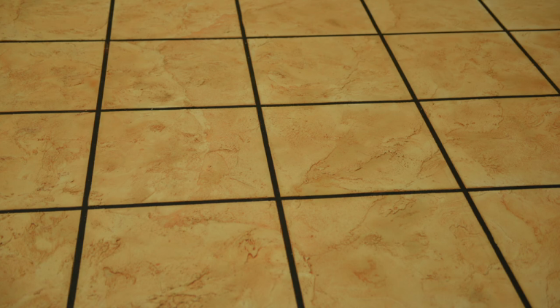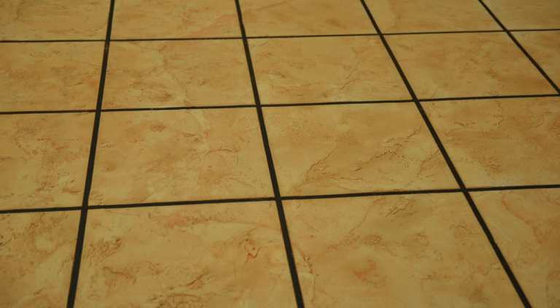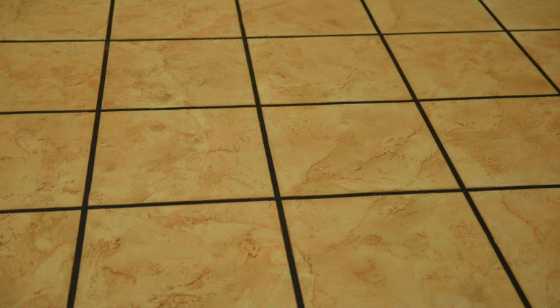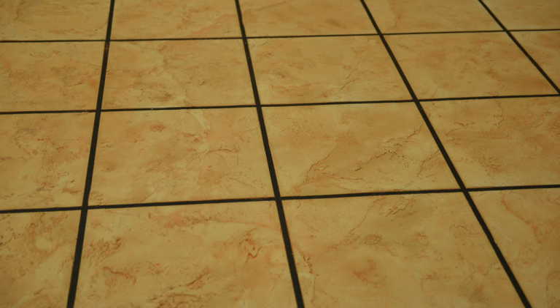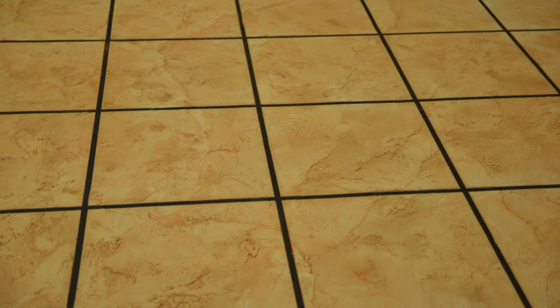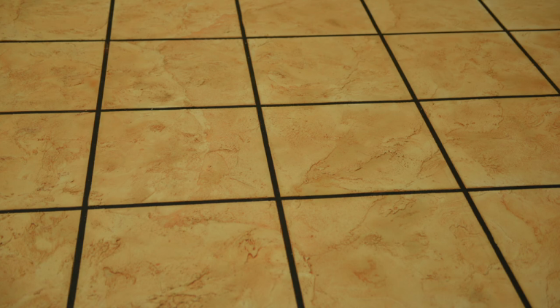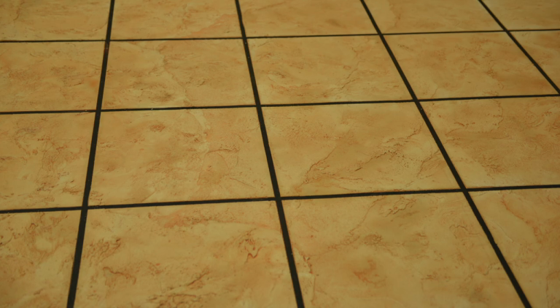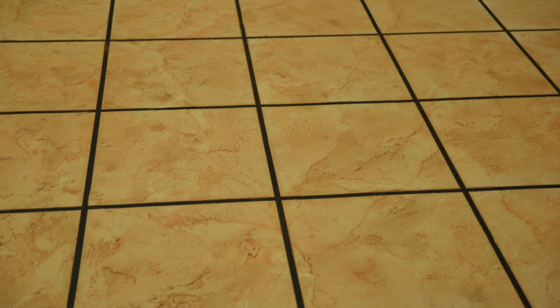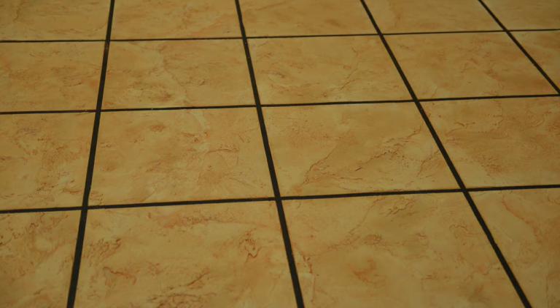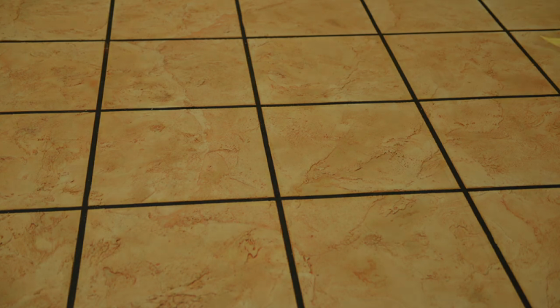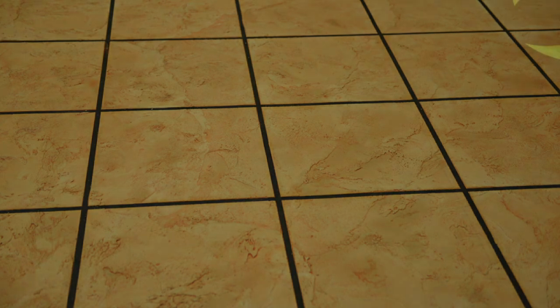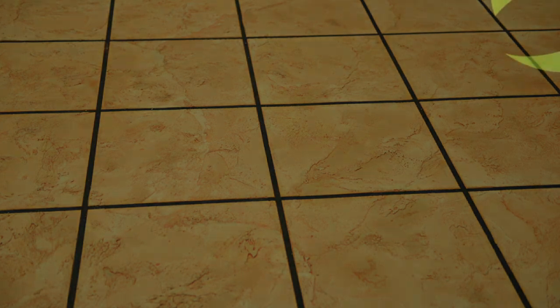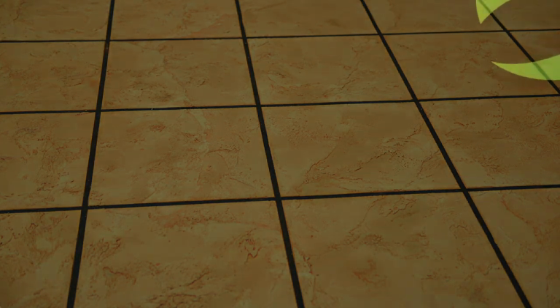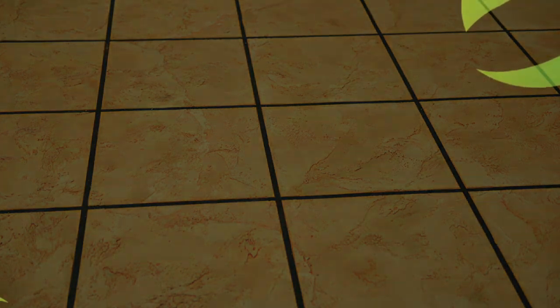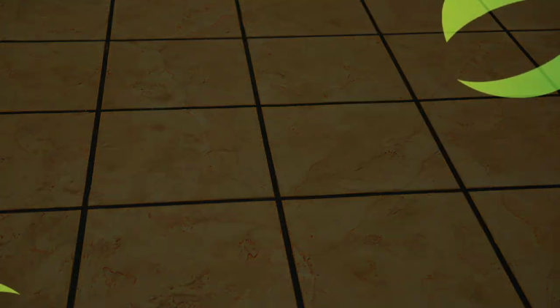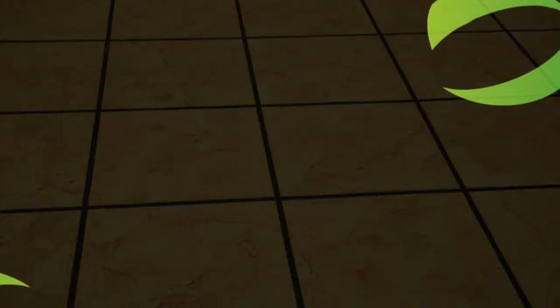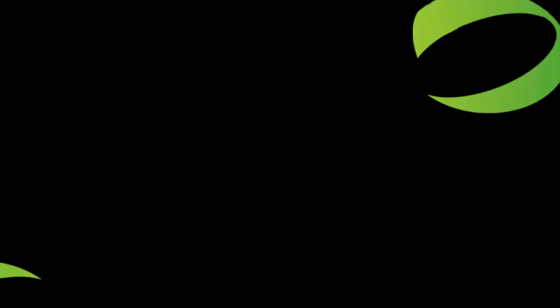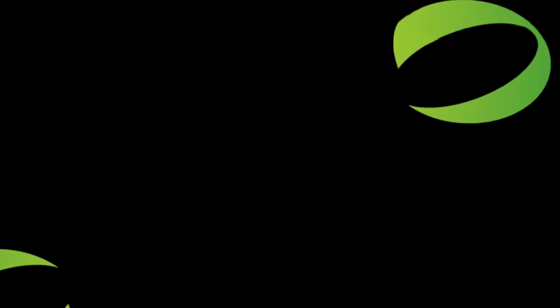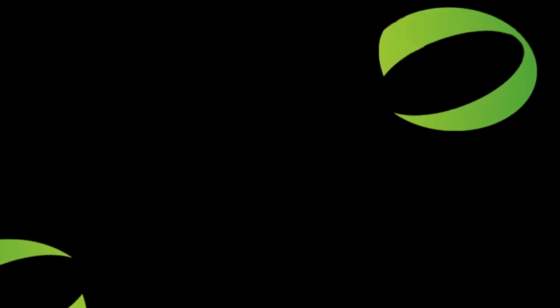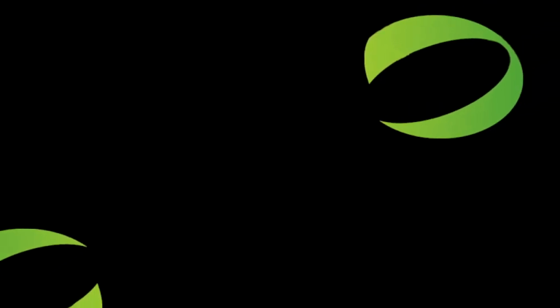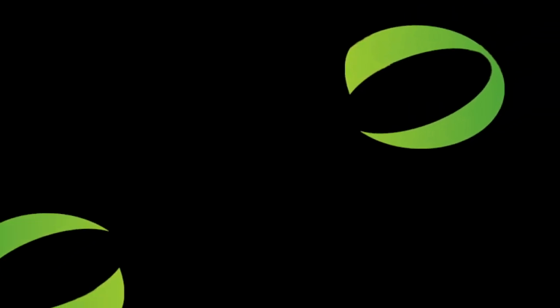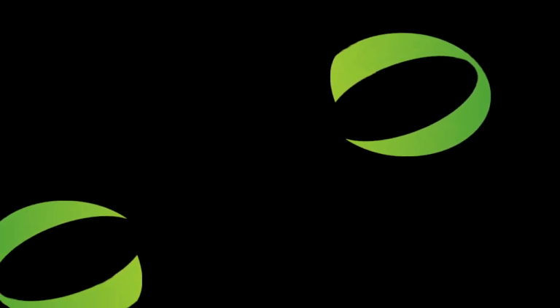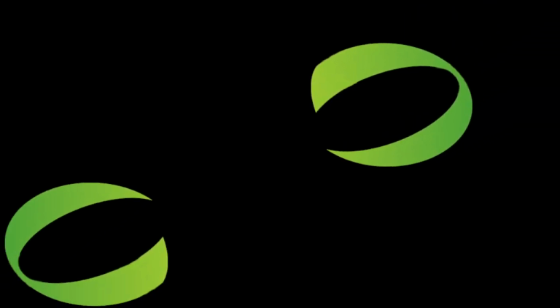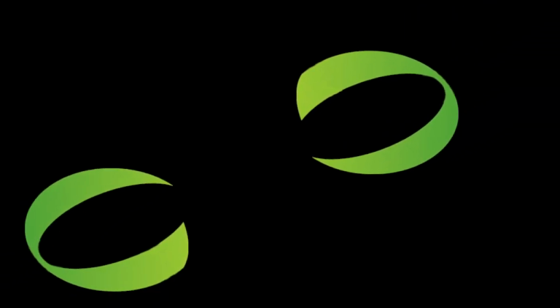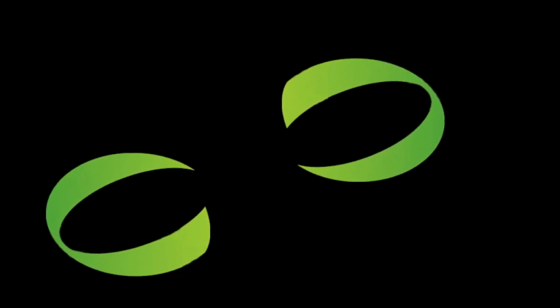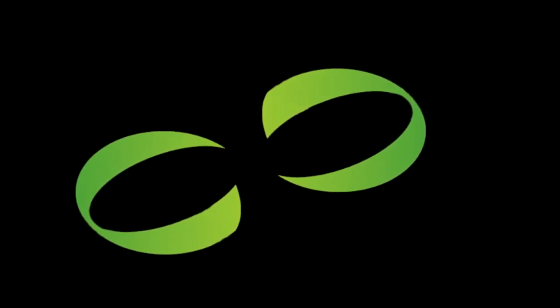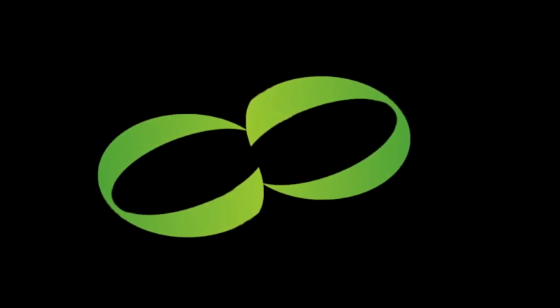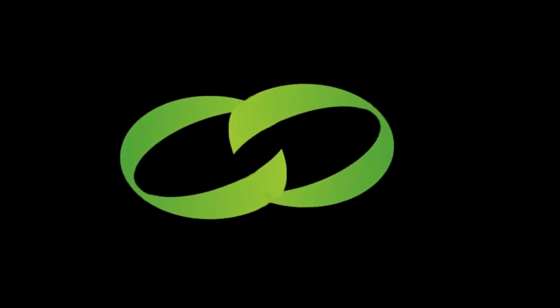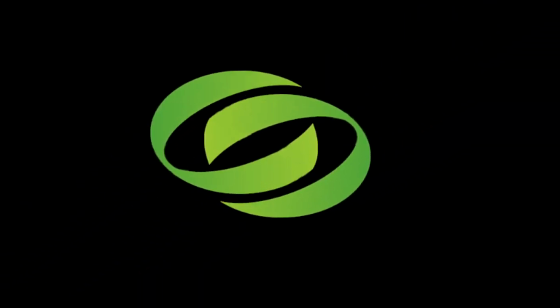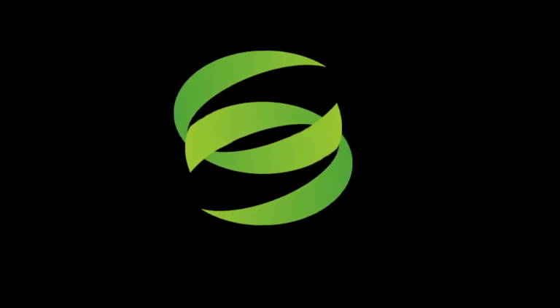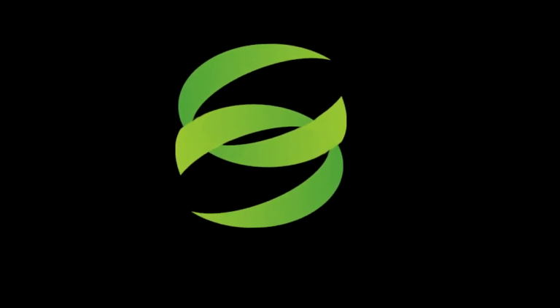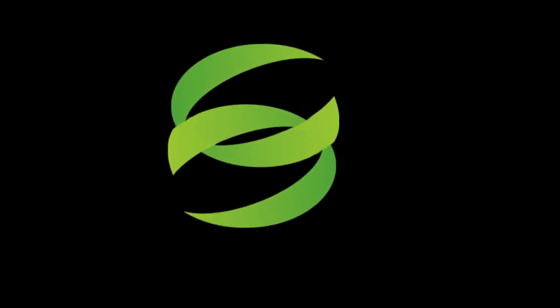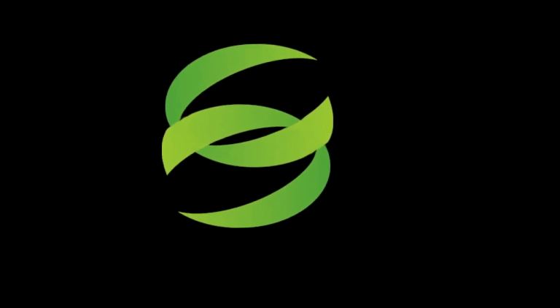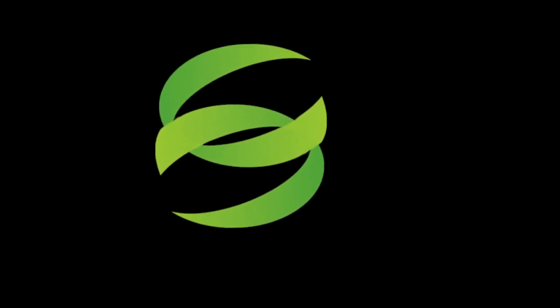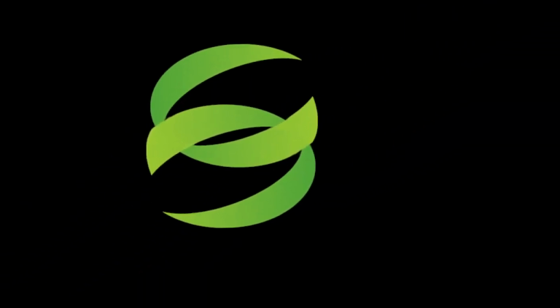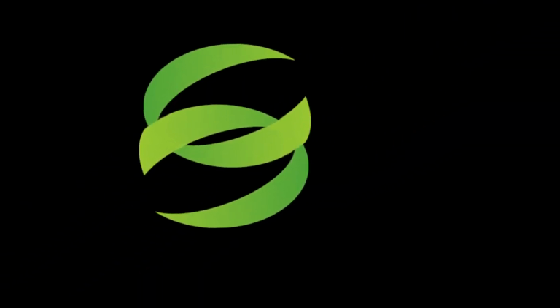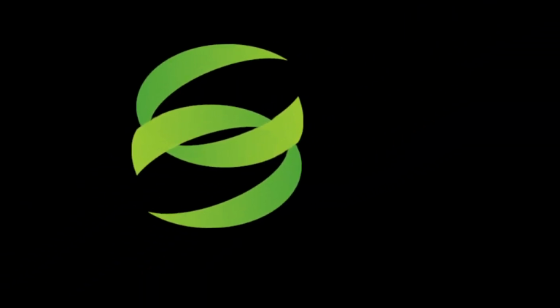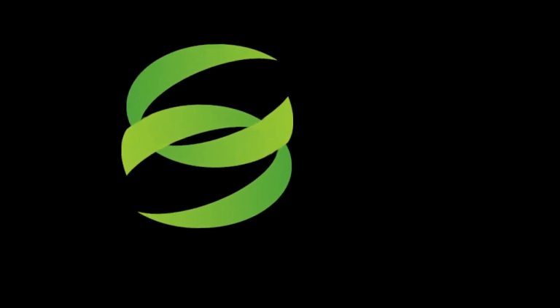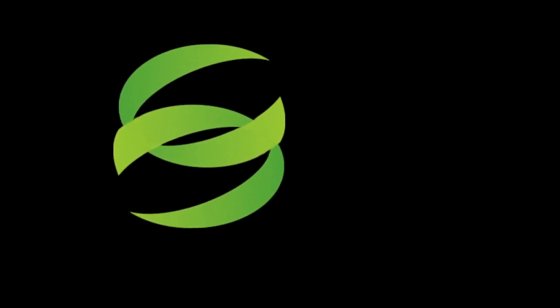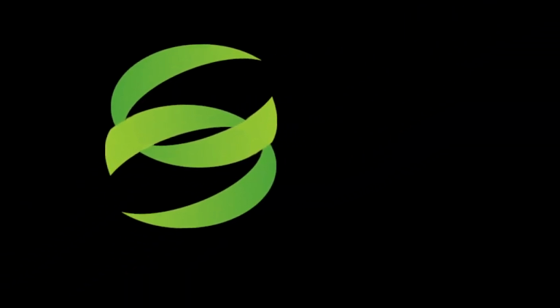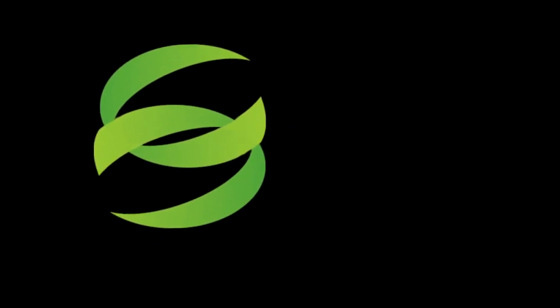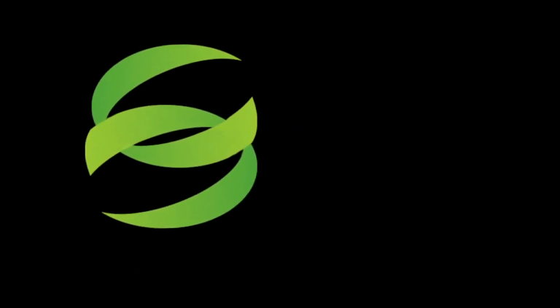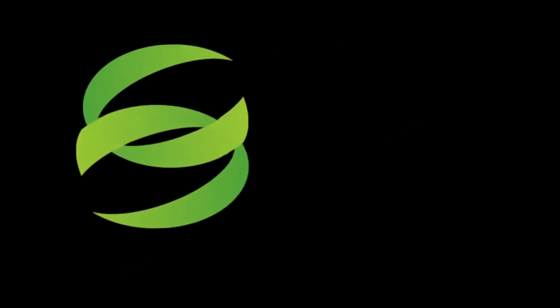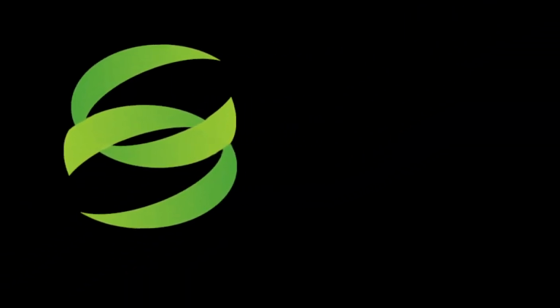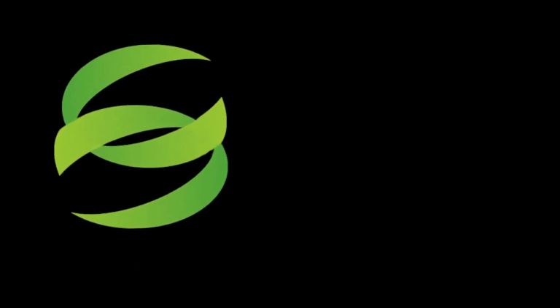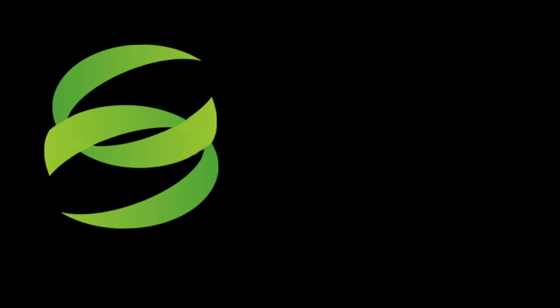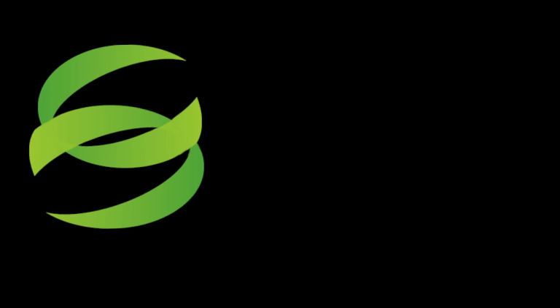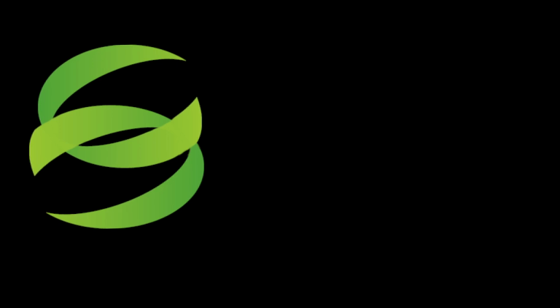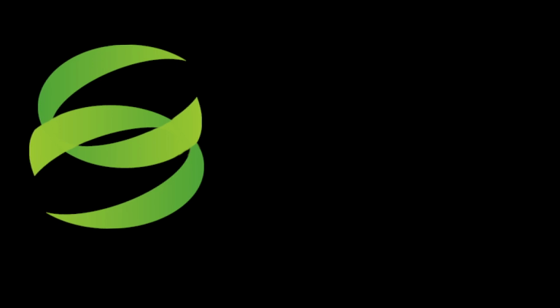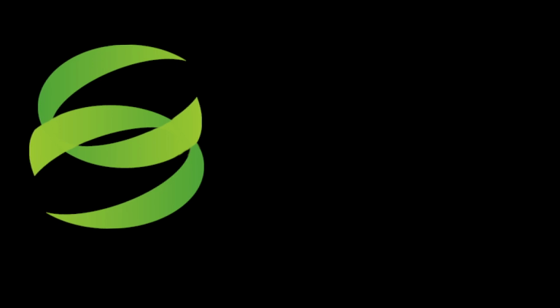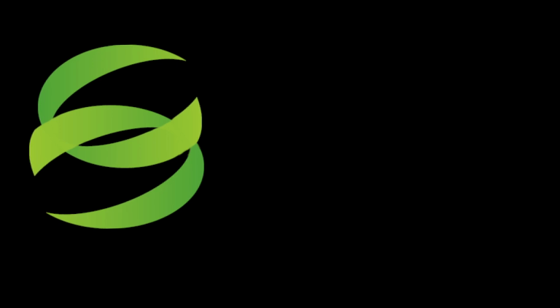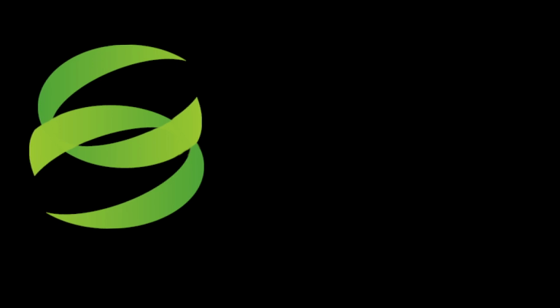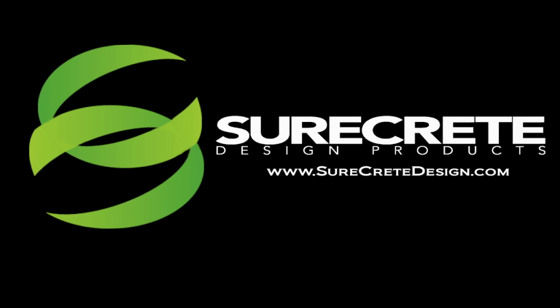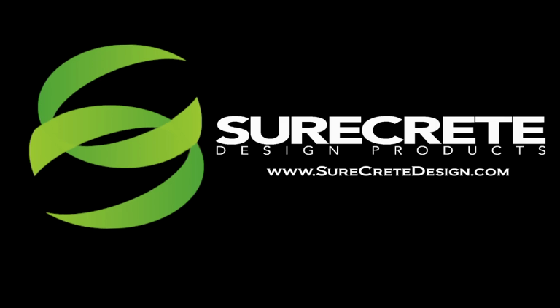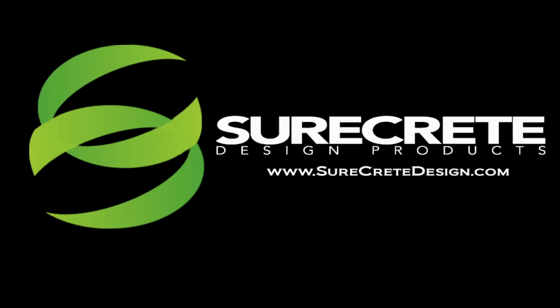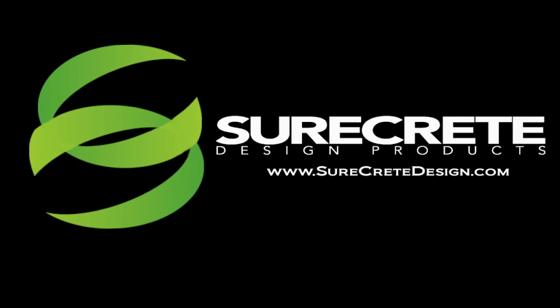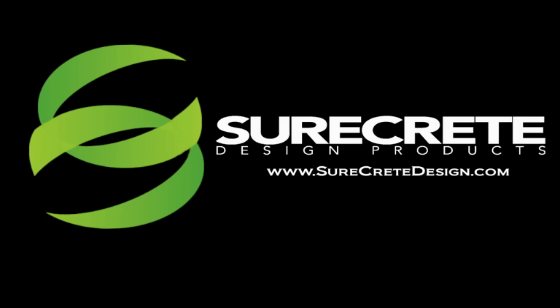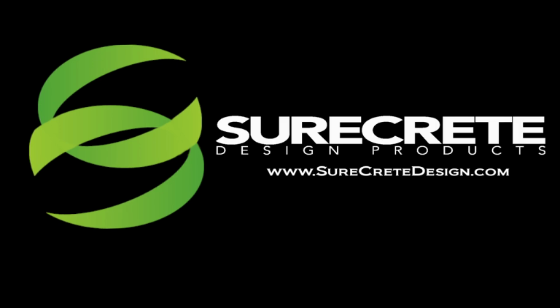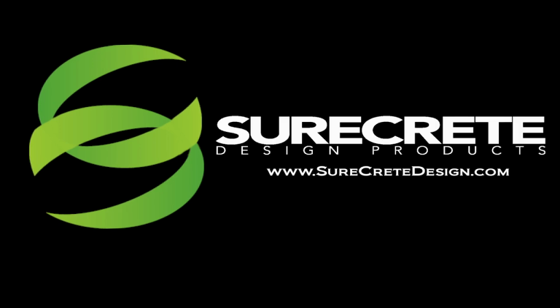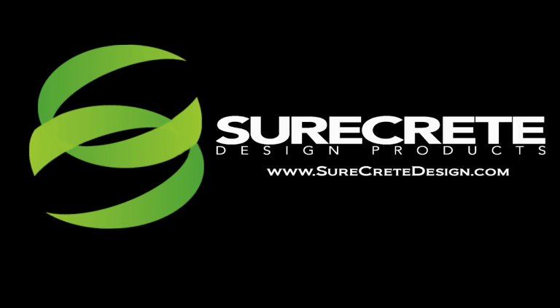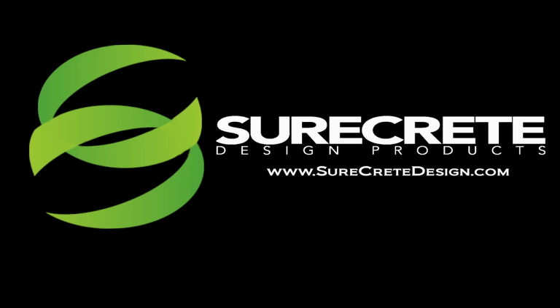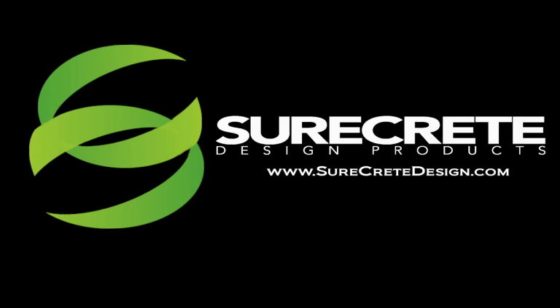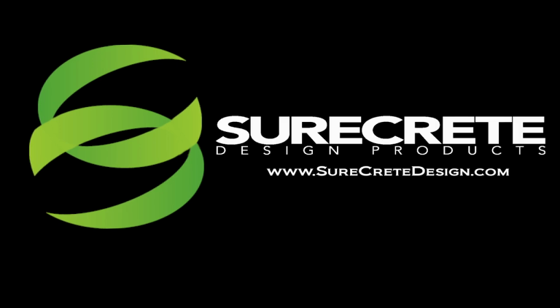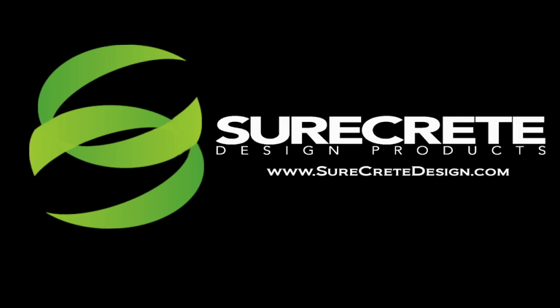No clean up. No neutralization. Learn more at SureCreteDesign.com.